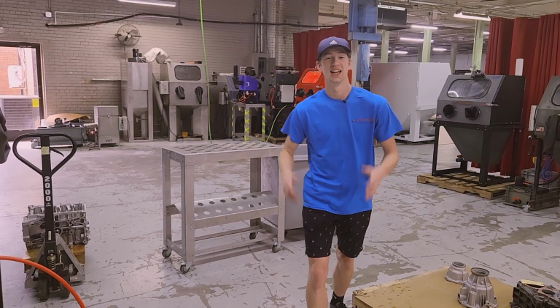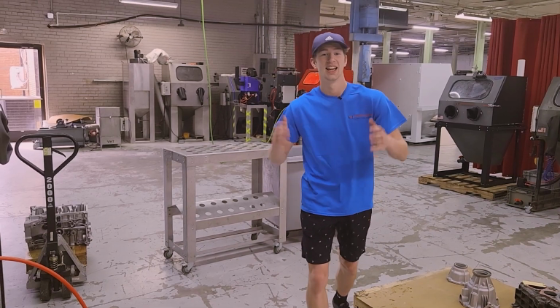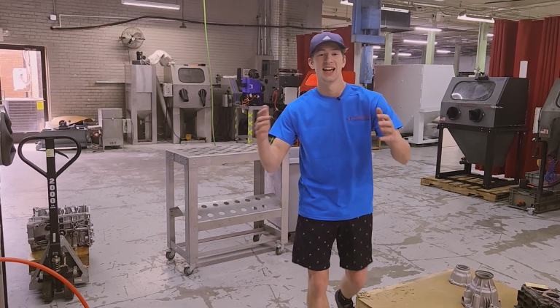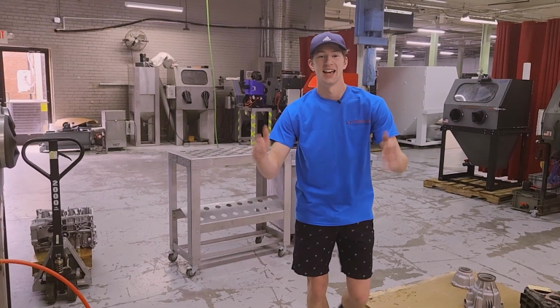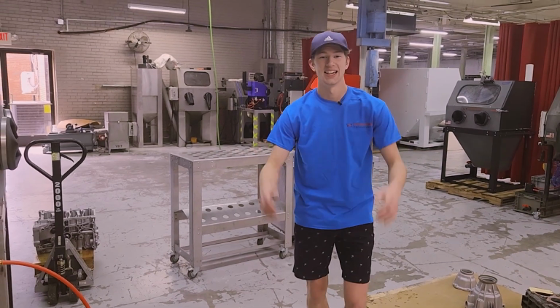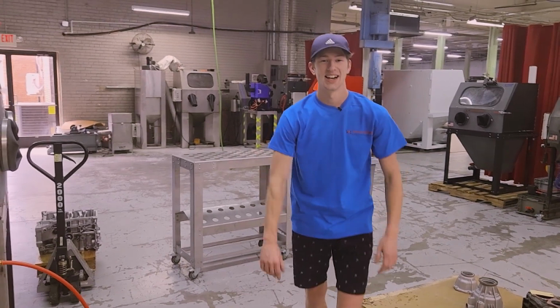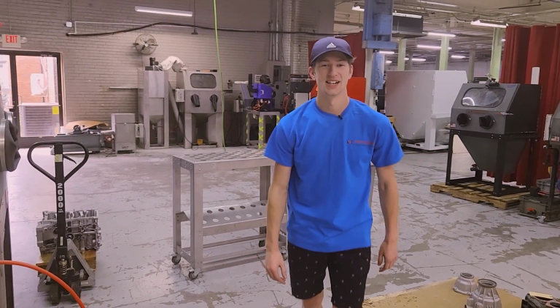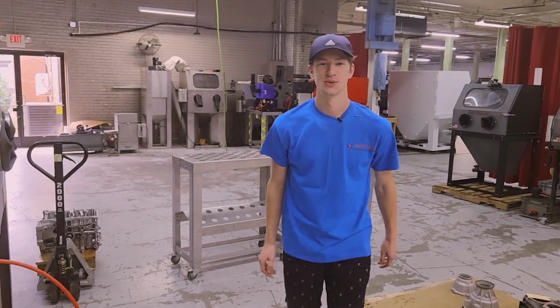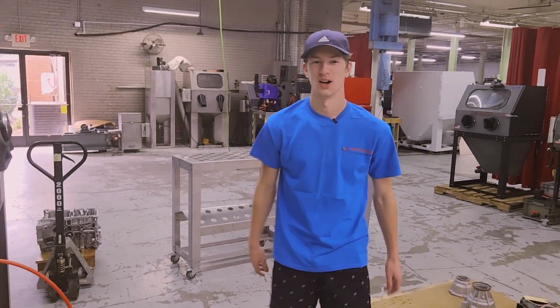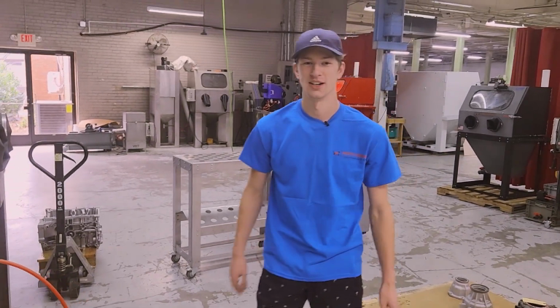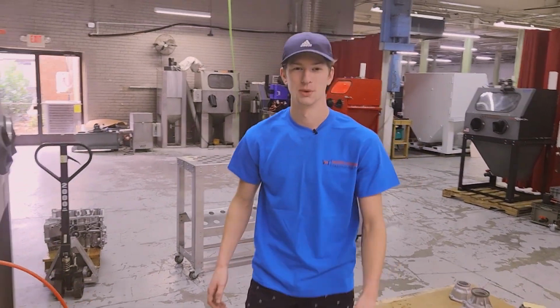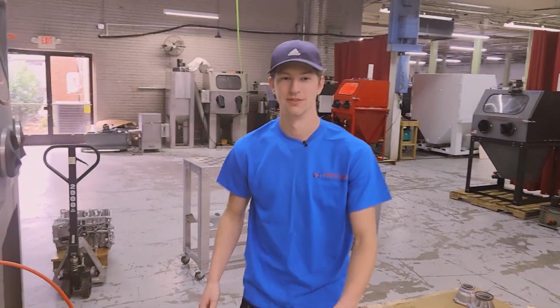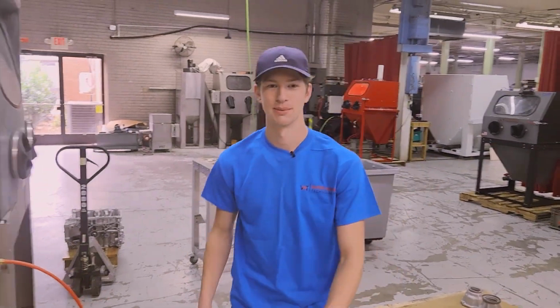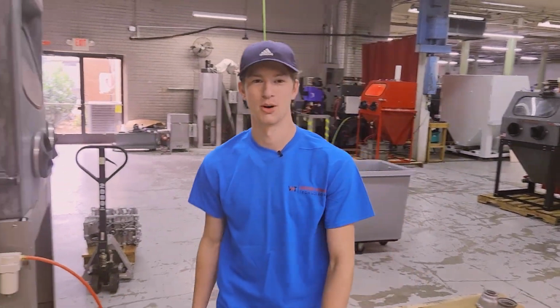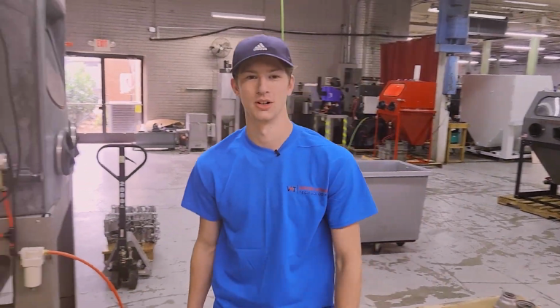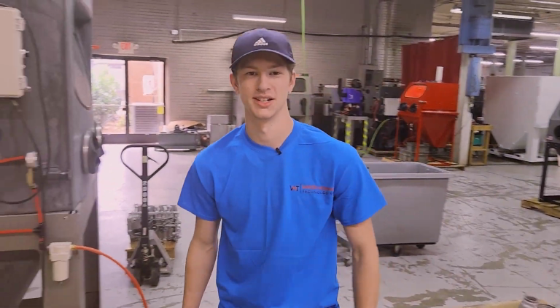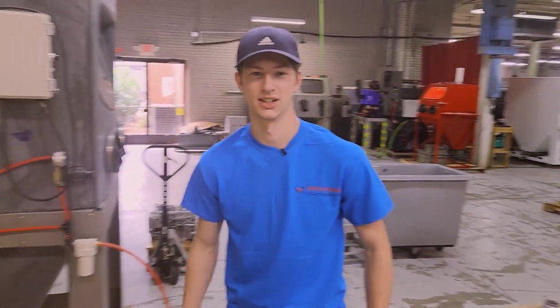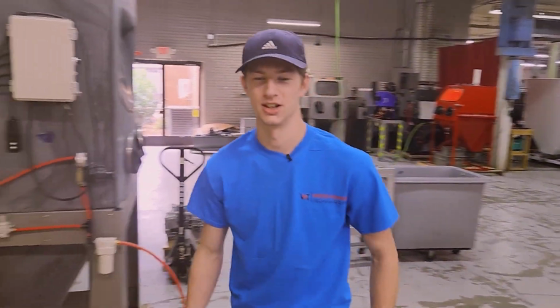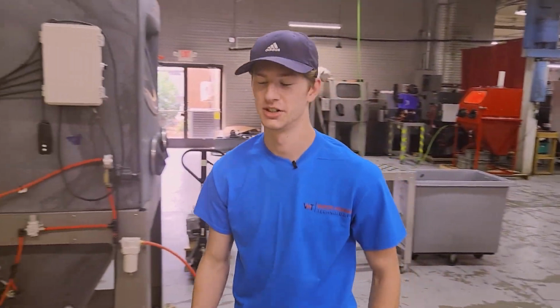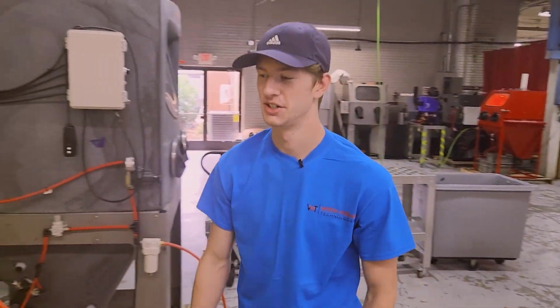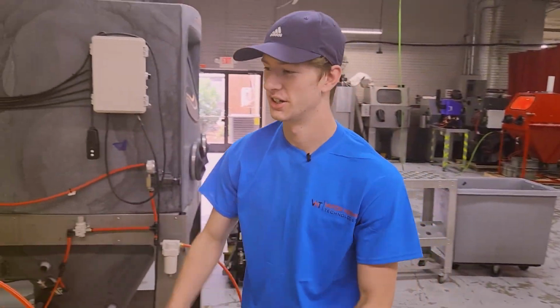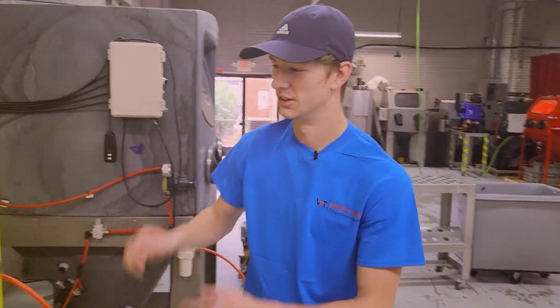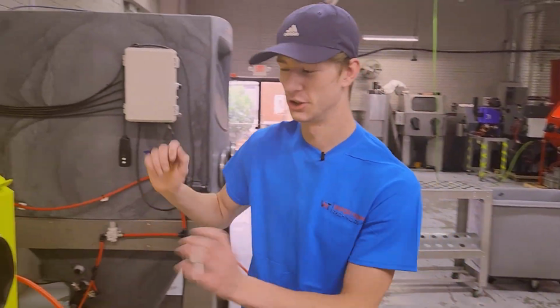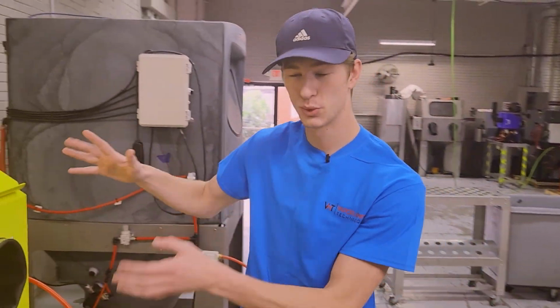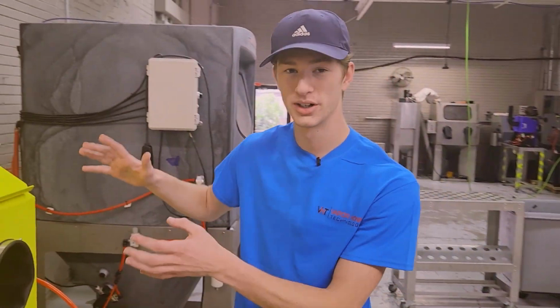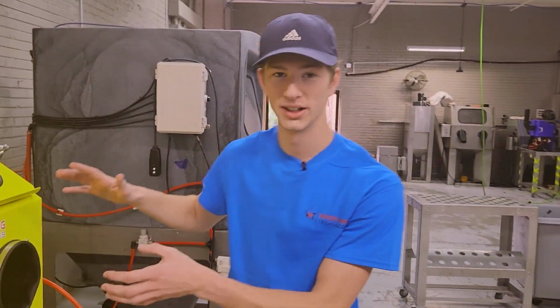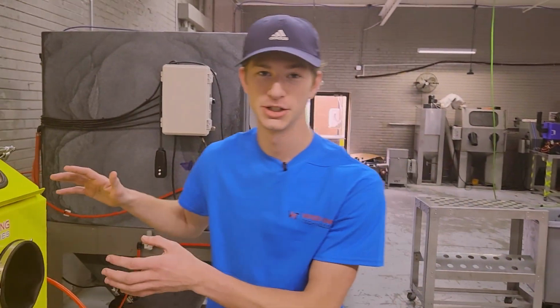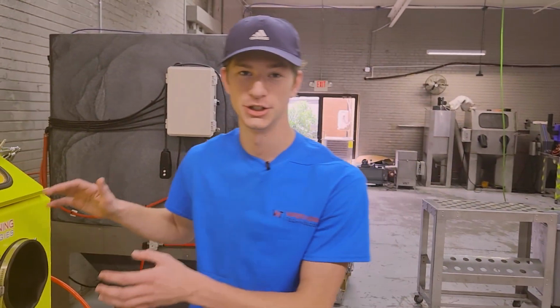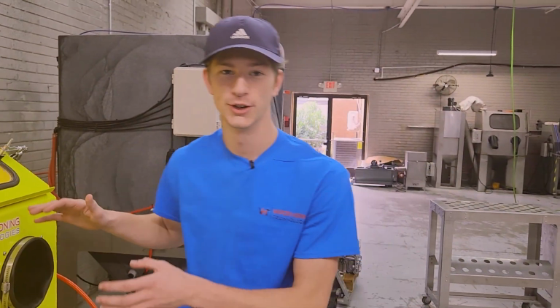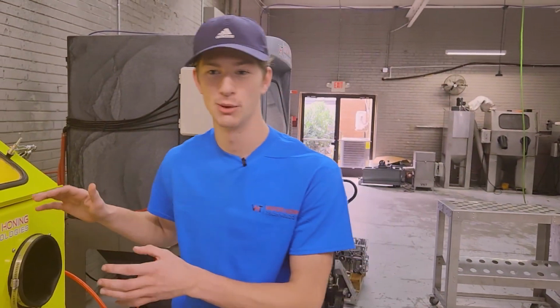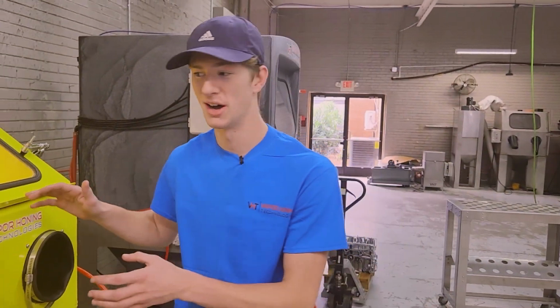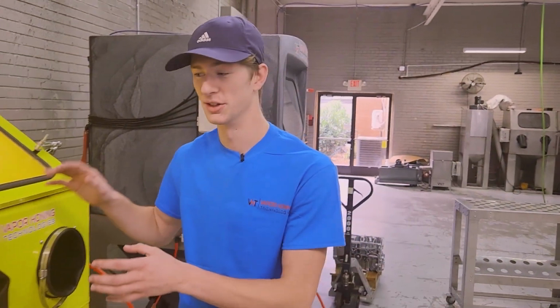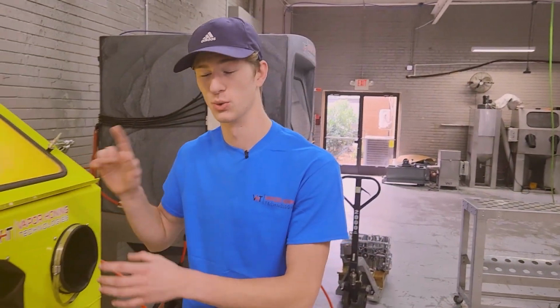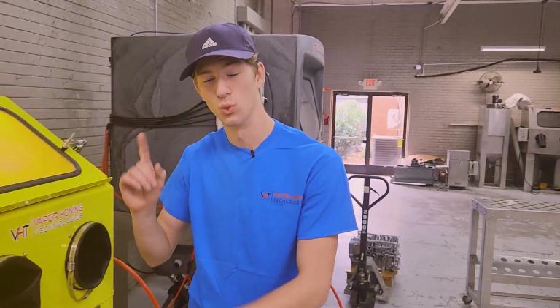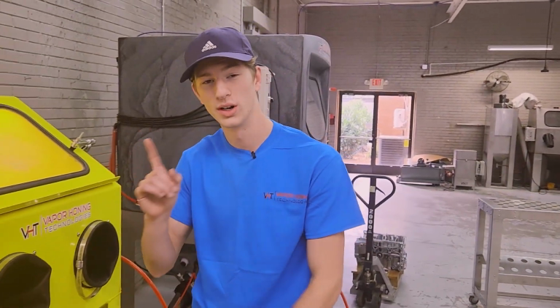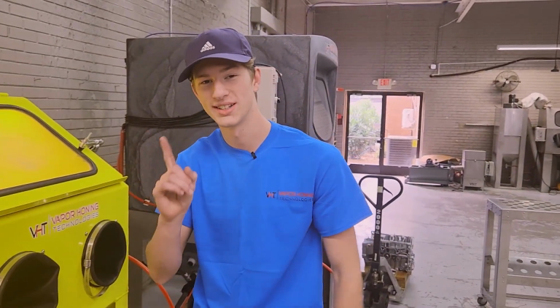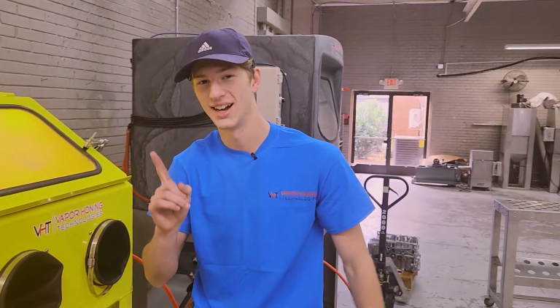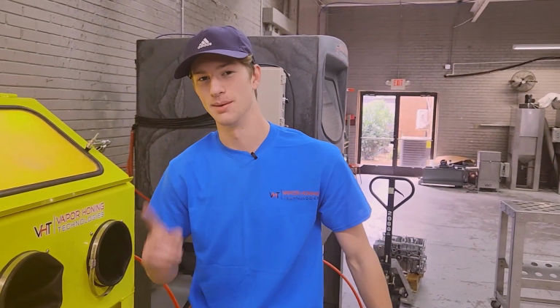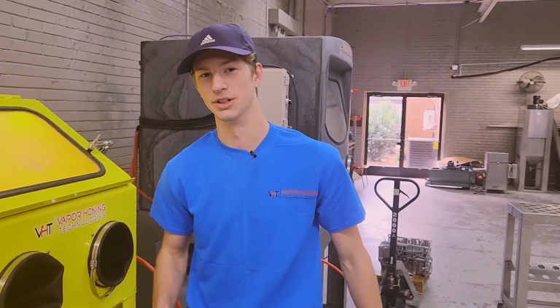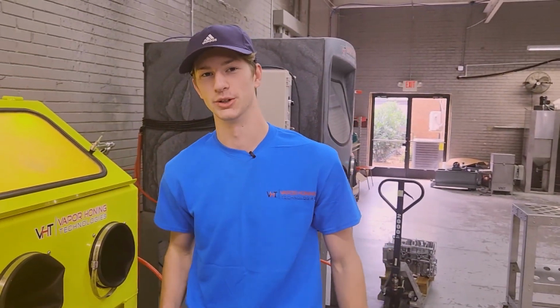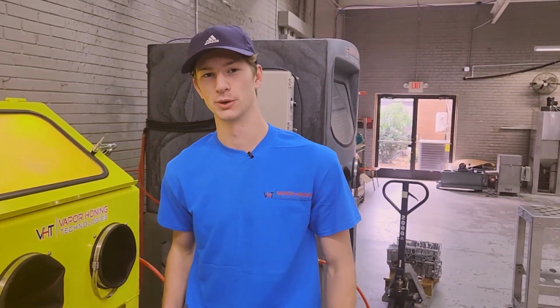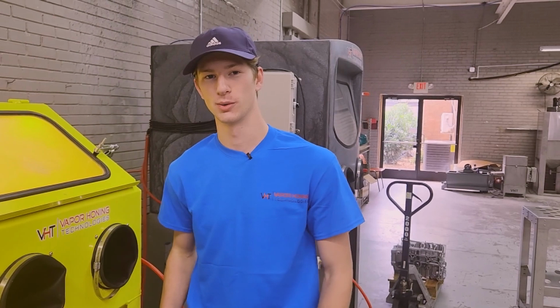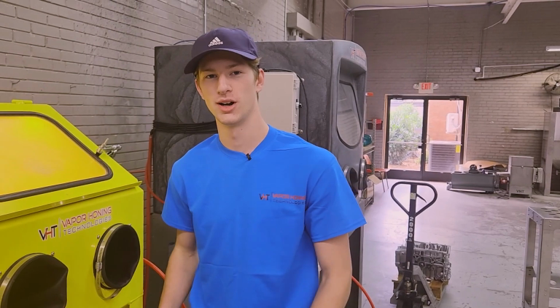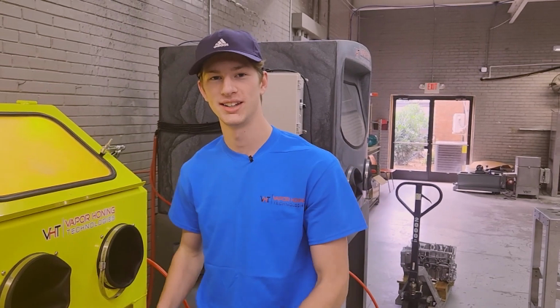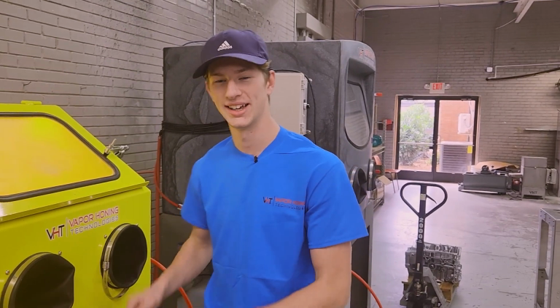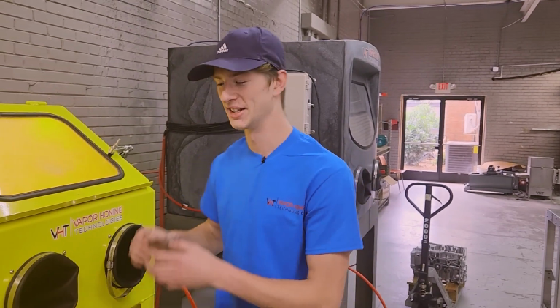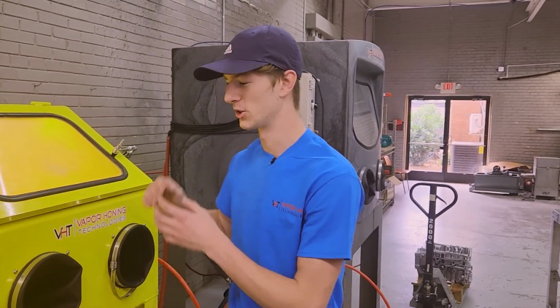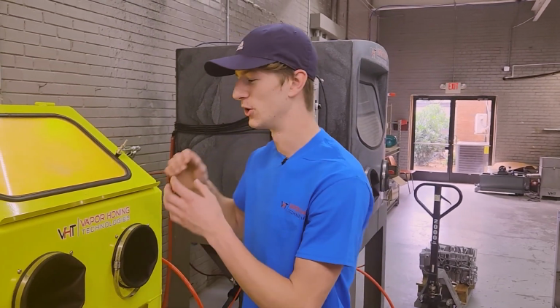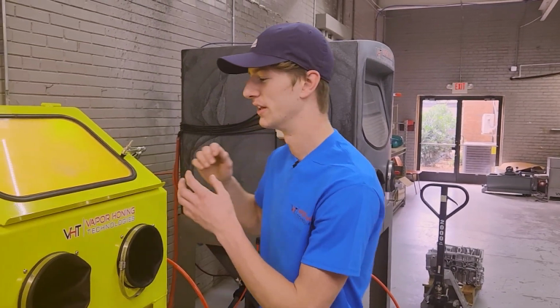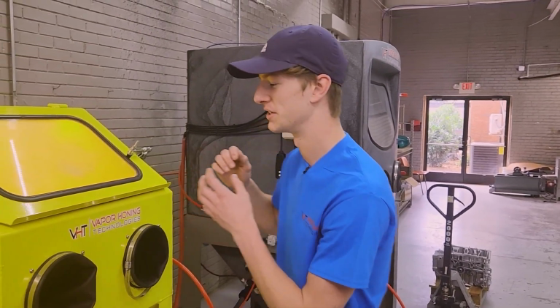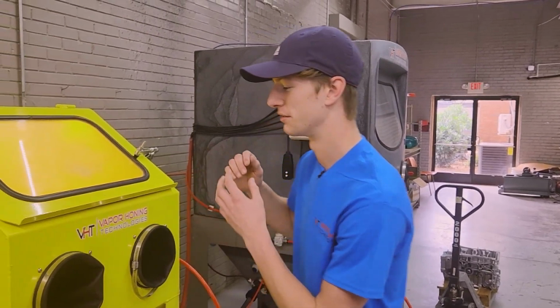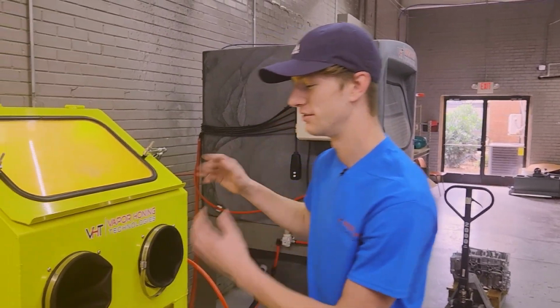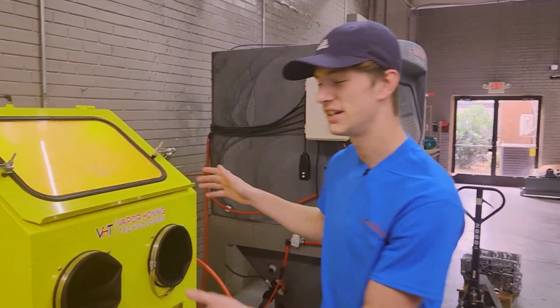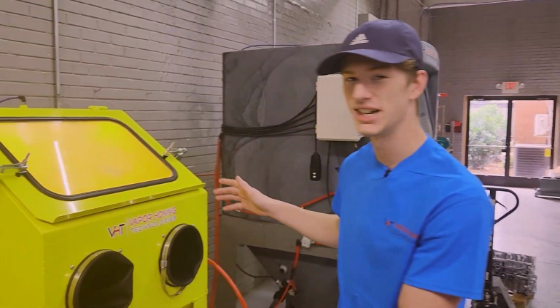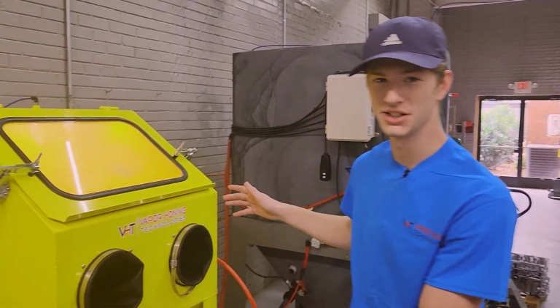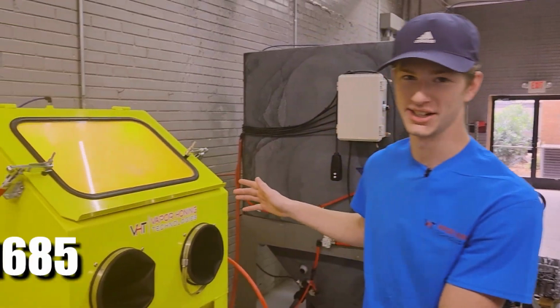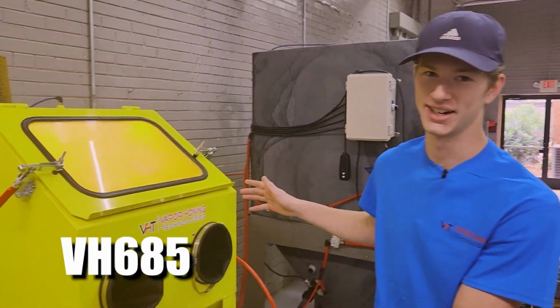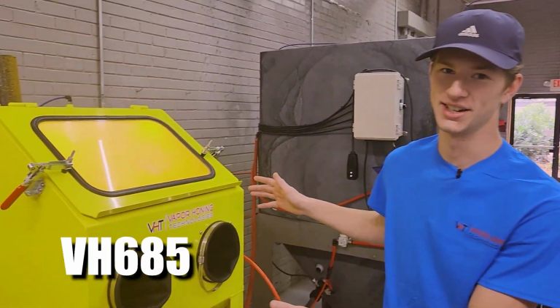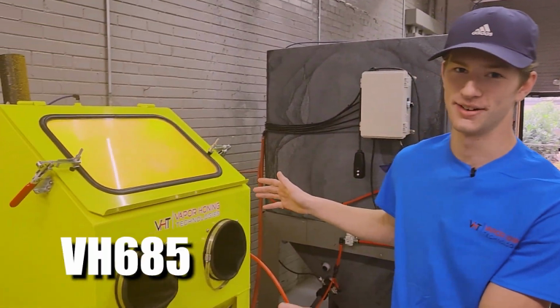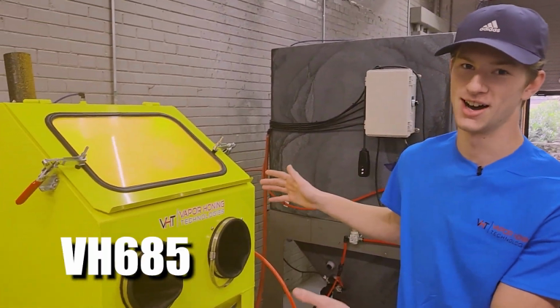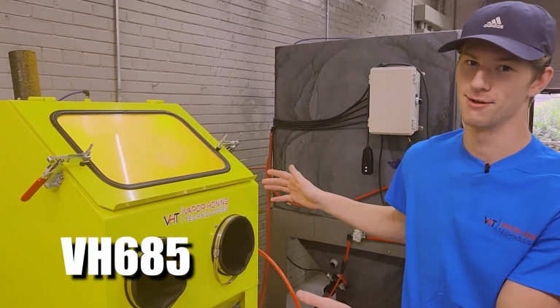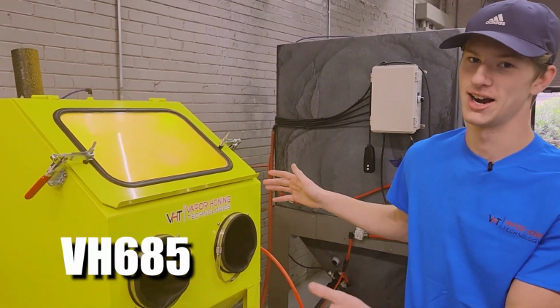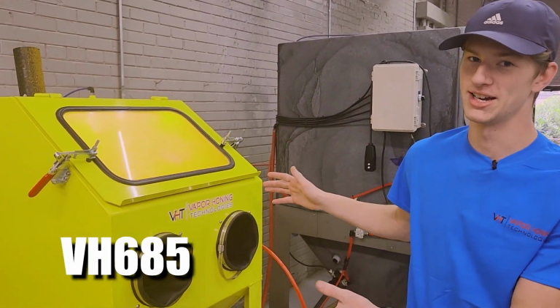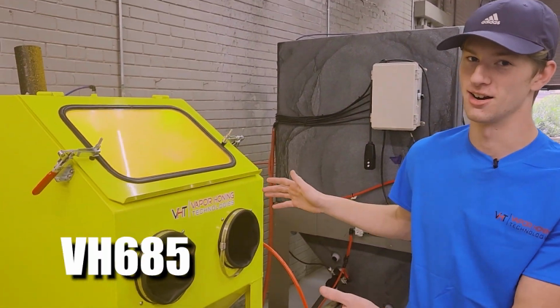Hey guys, Ryan here with Vapor Haunting Technologies. Just wanted to let you know about this one-time deal that we're running on this VH685 right here.